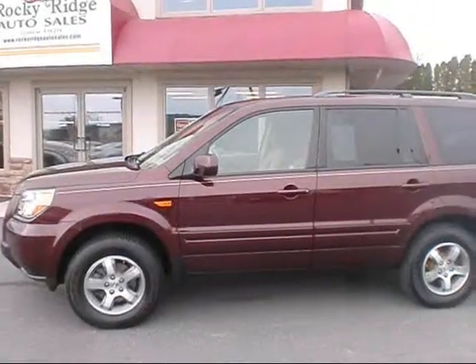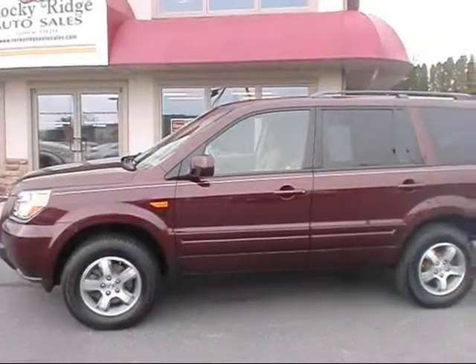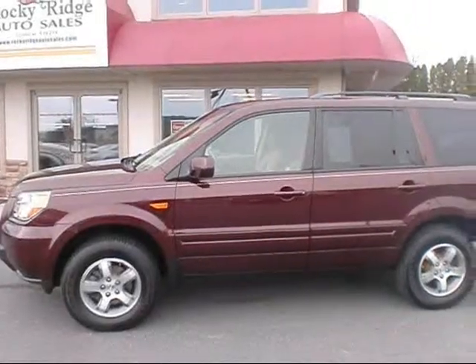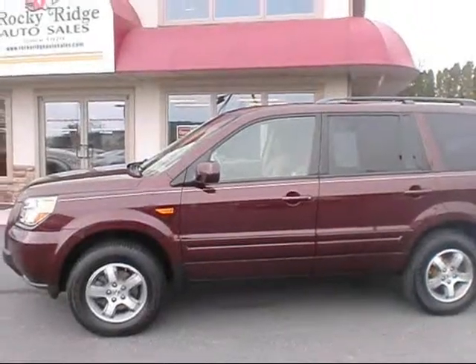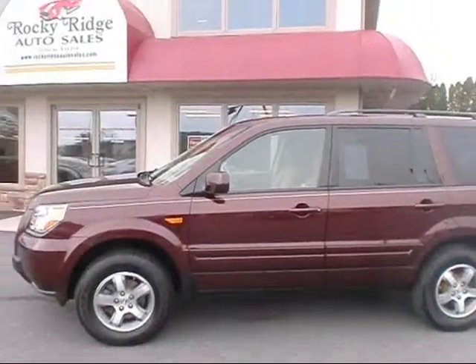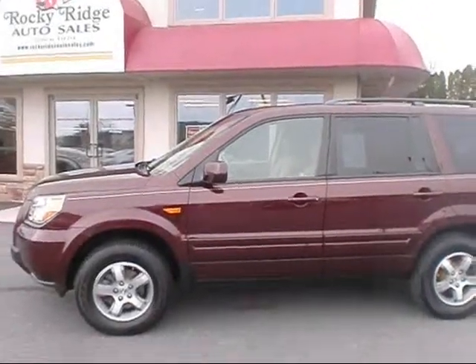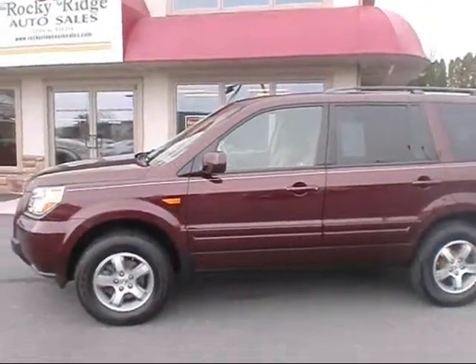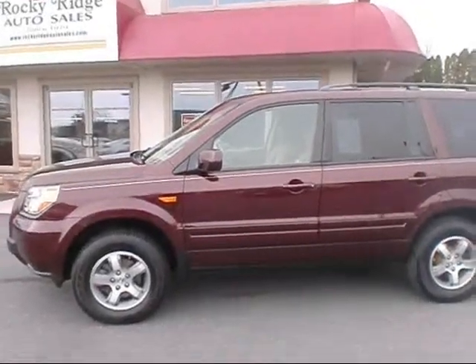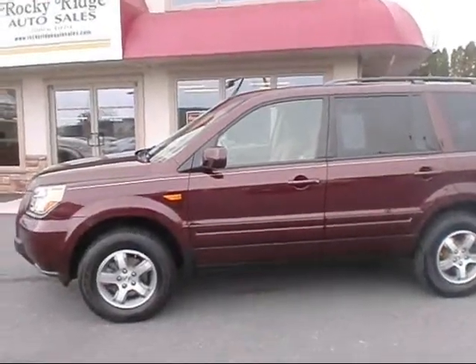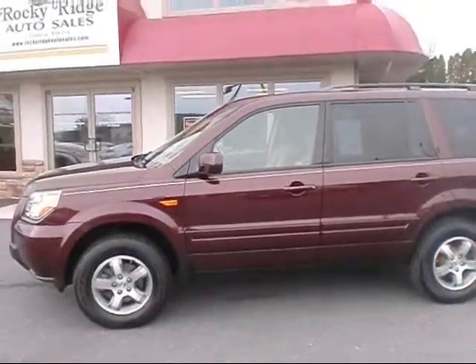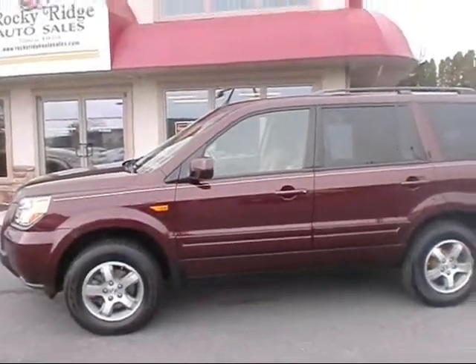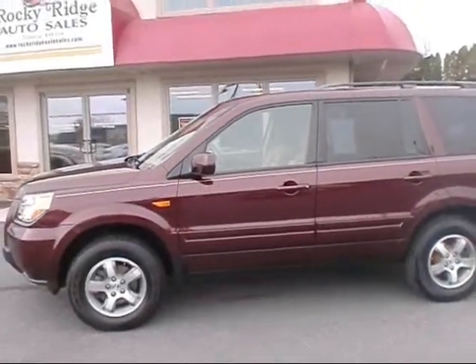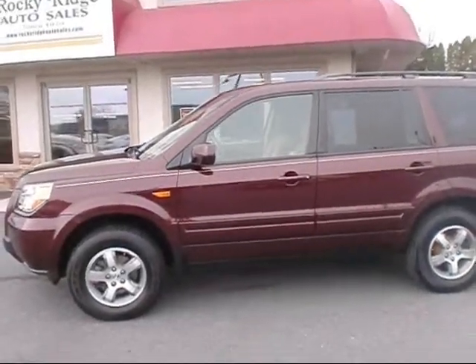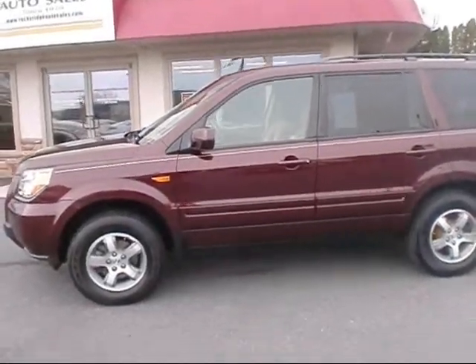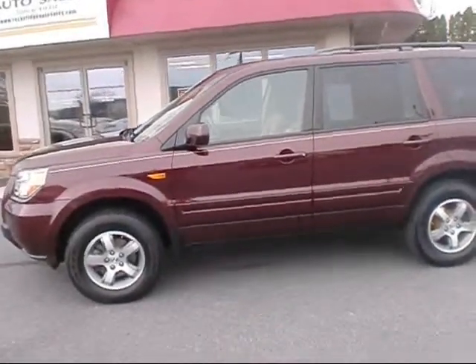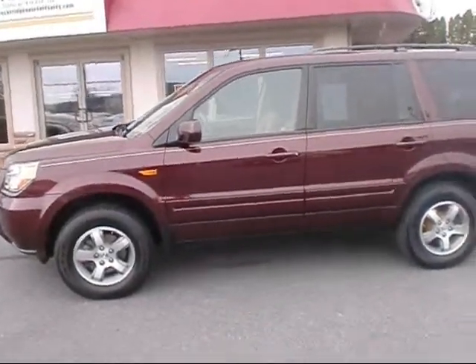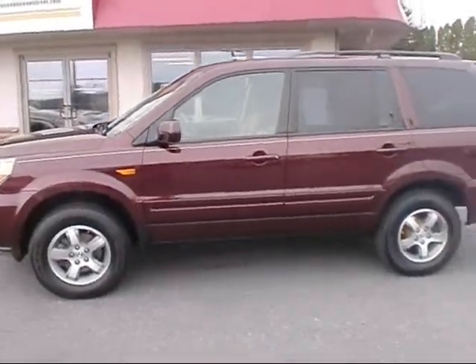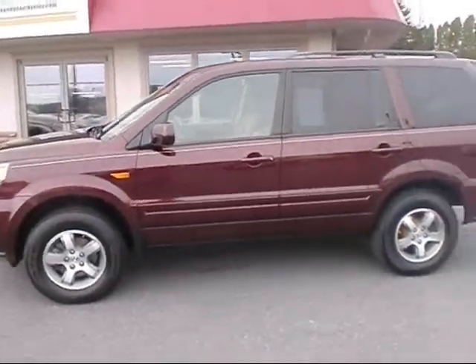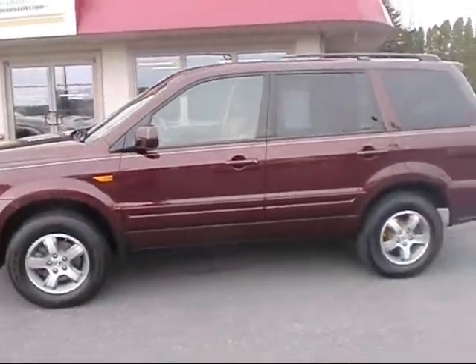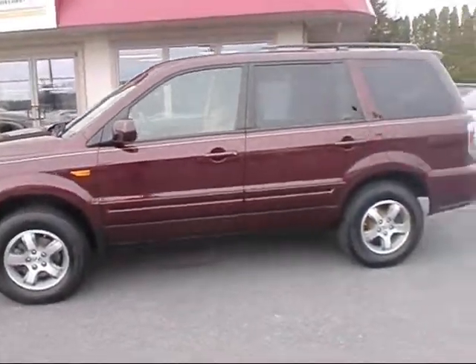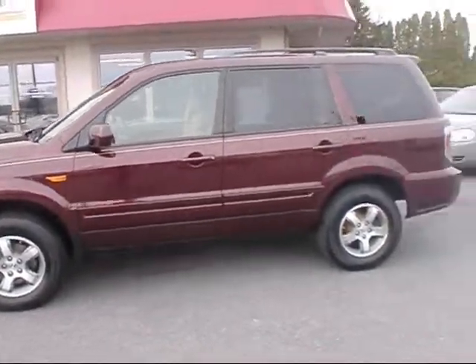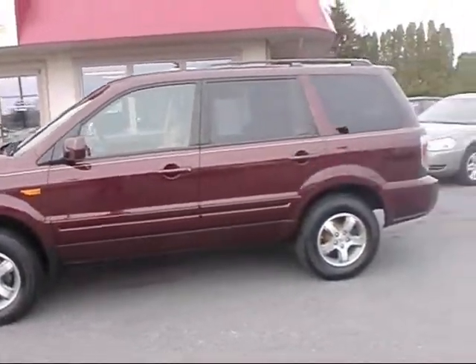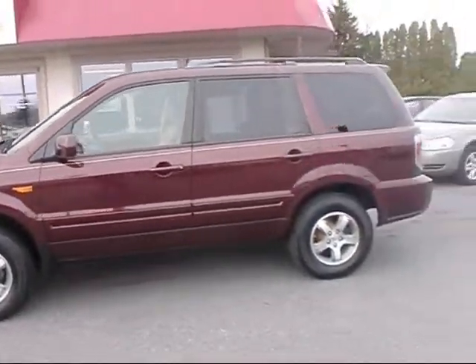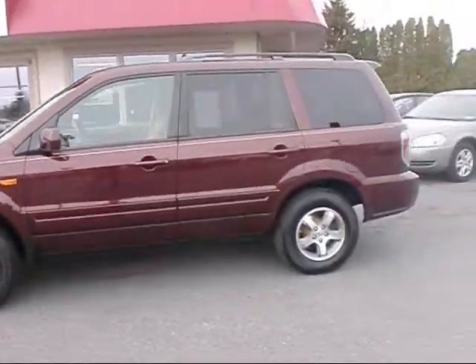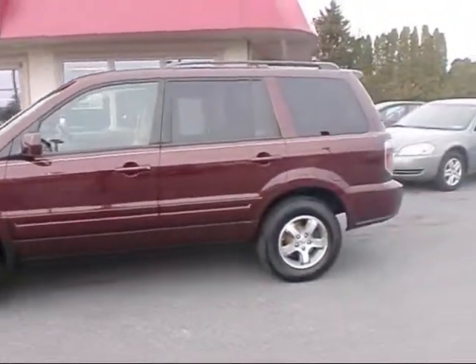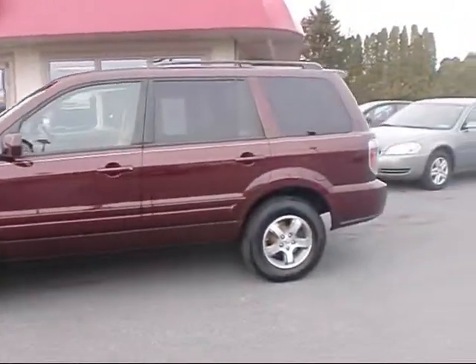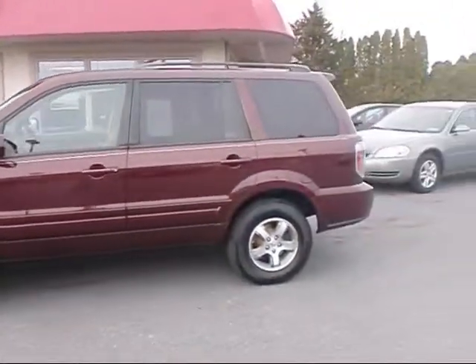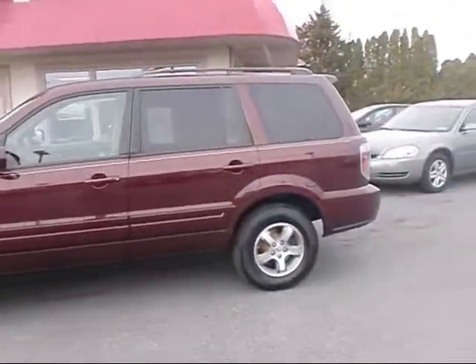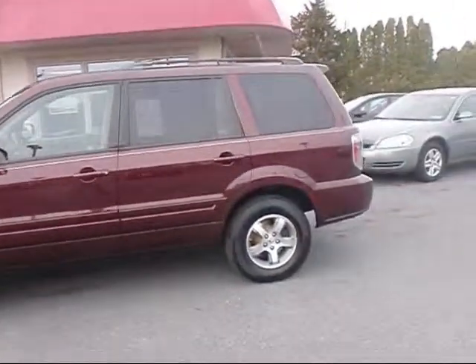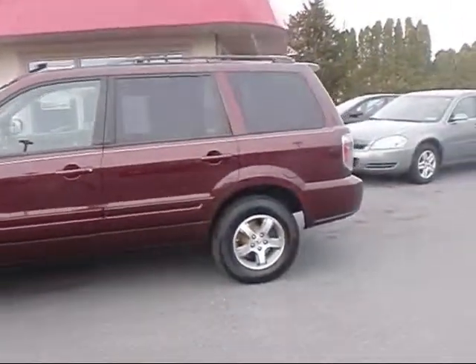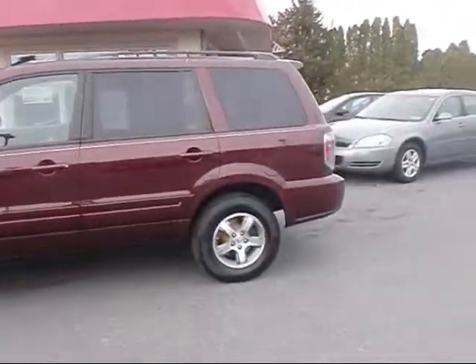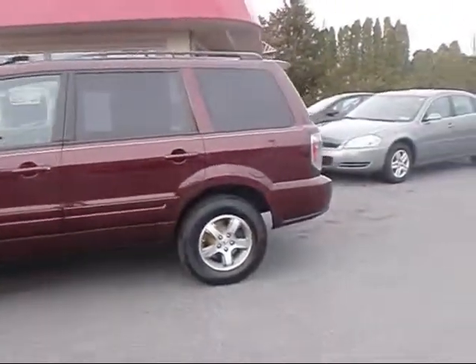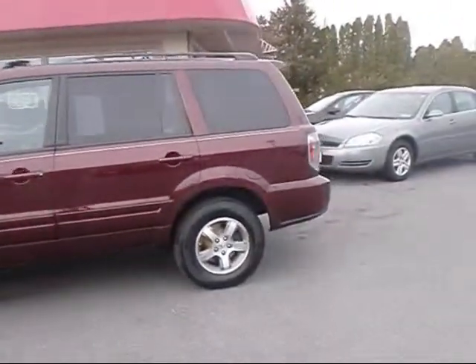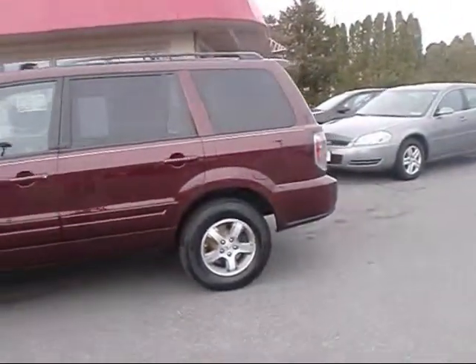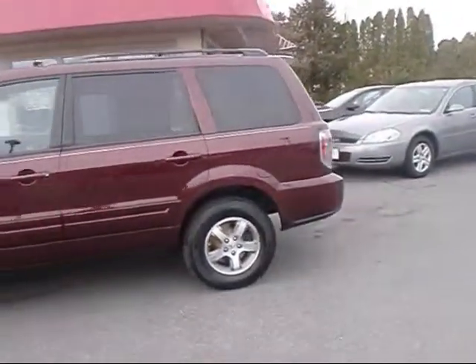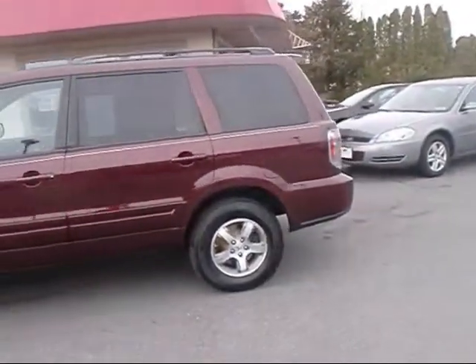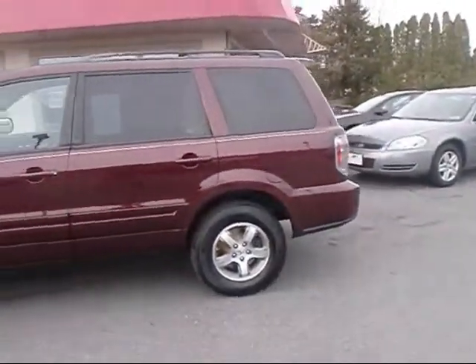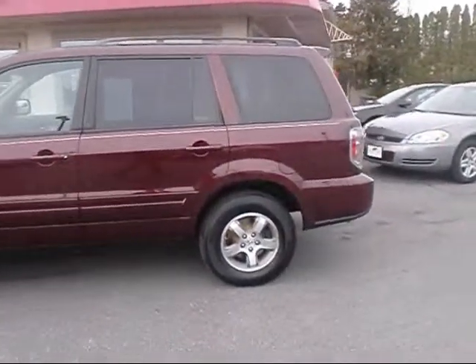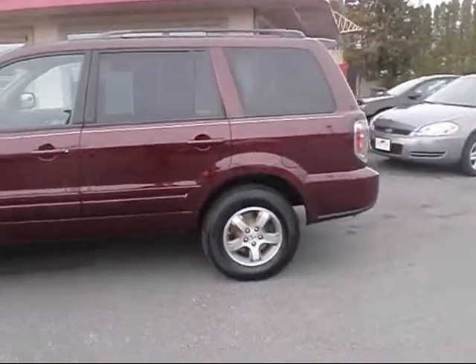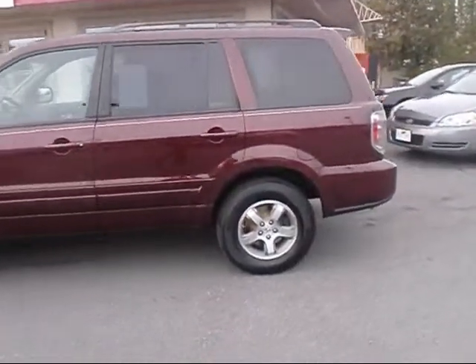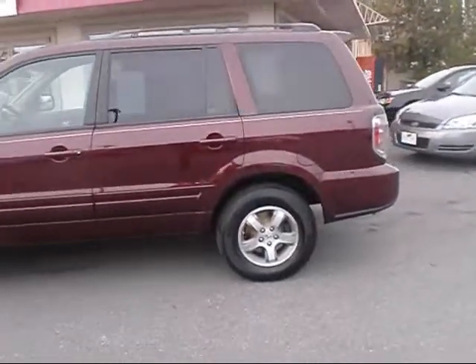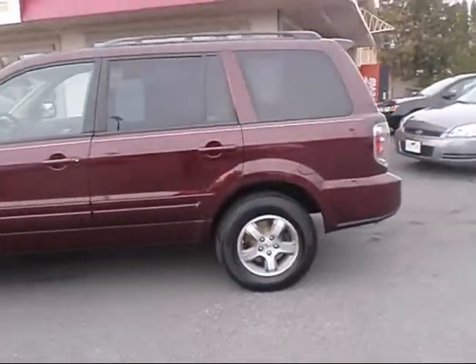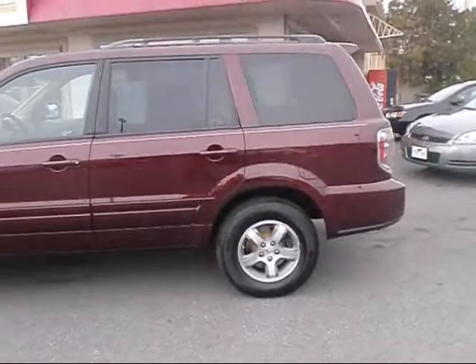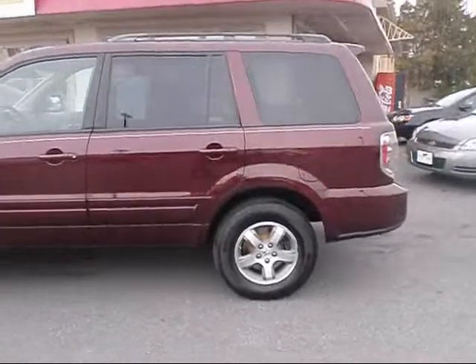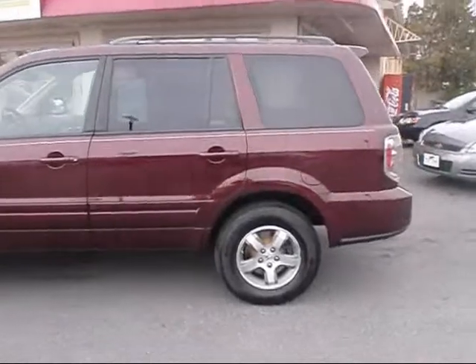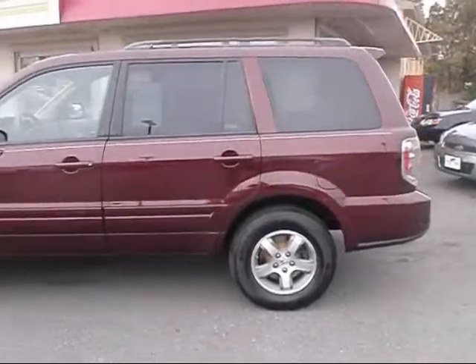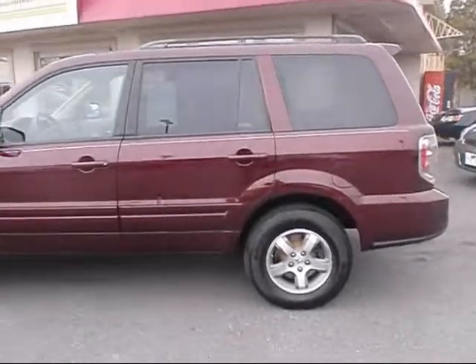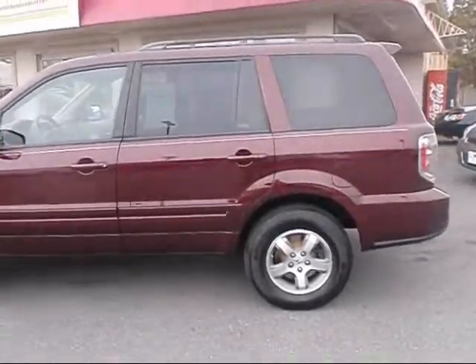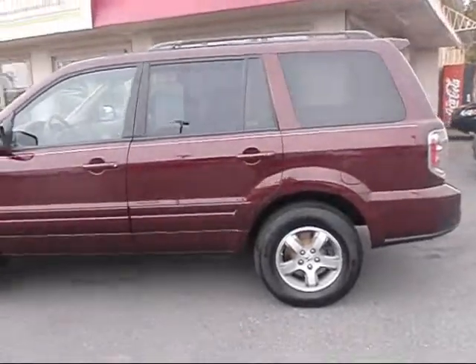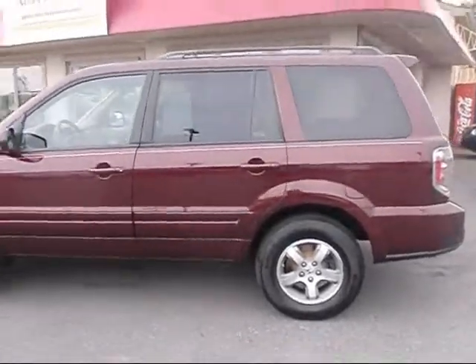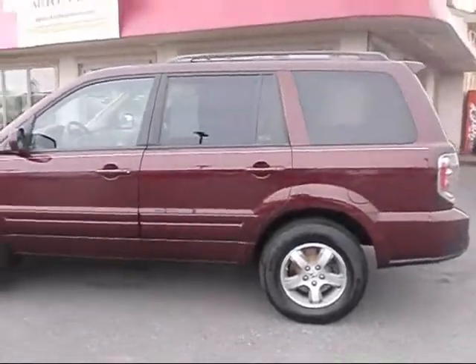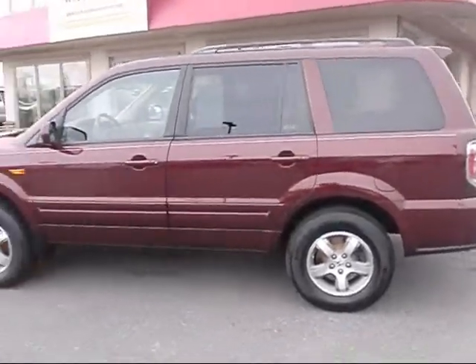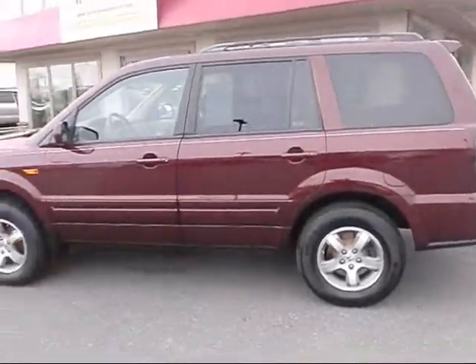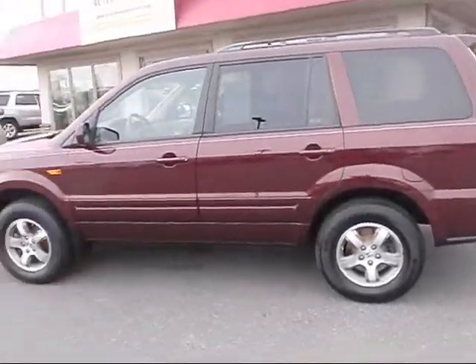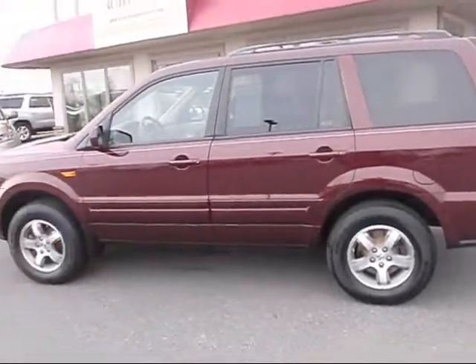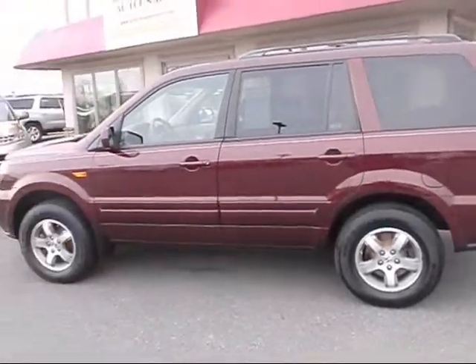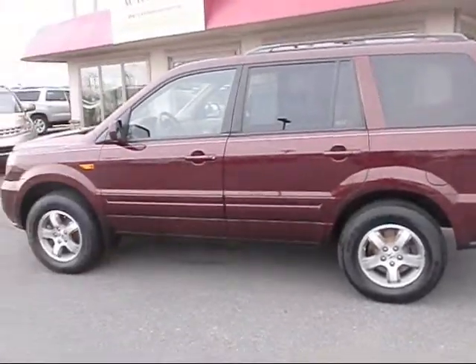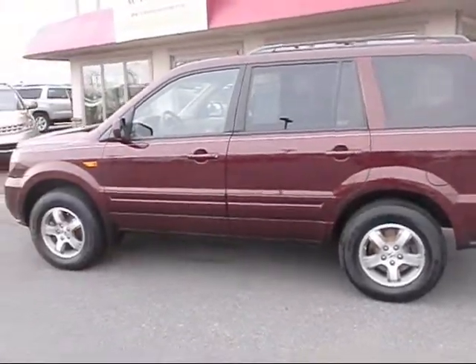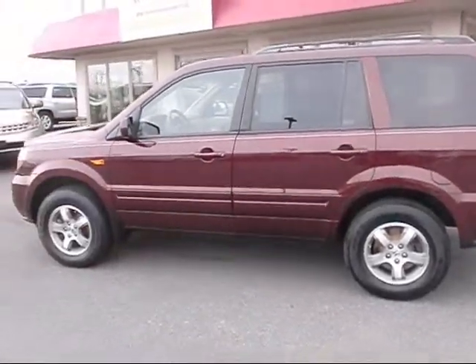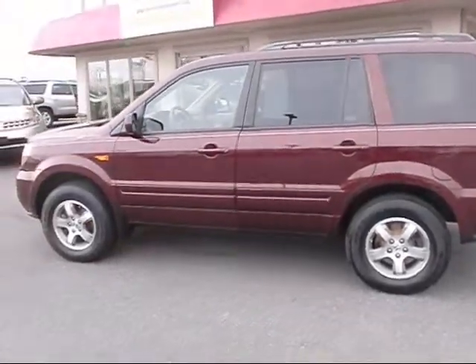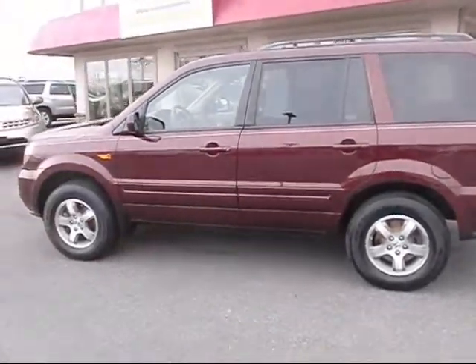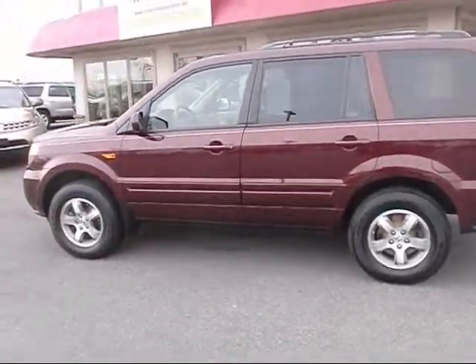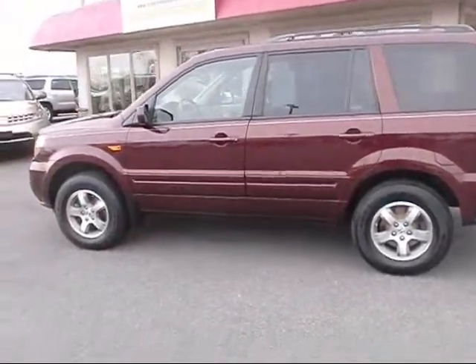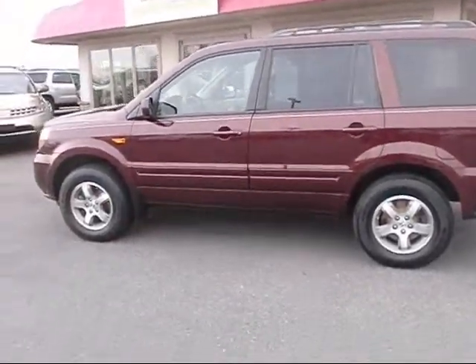Hey, thanks for checking in with us here at Rocky Ridge Auto Sales. Just got another 2008 Honda Pilot that we'd like to show you.